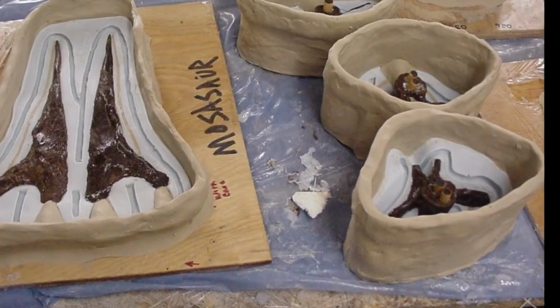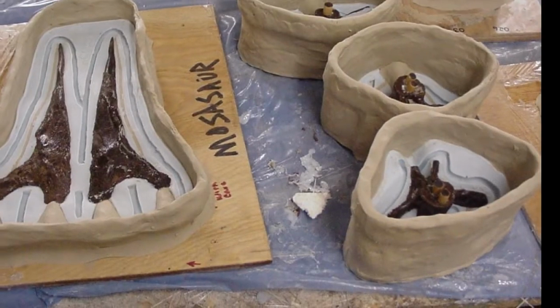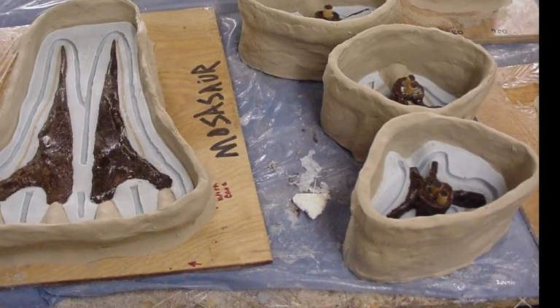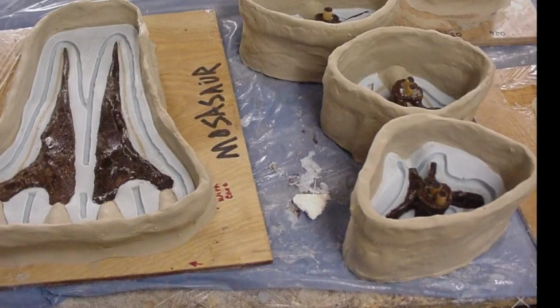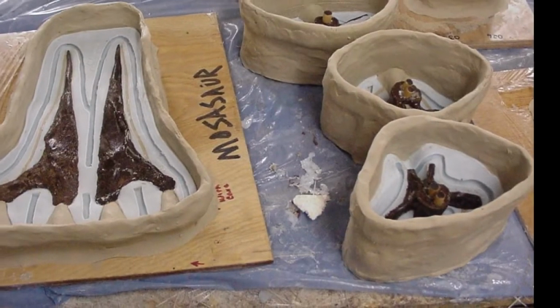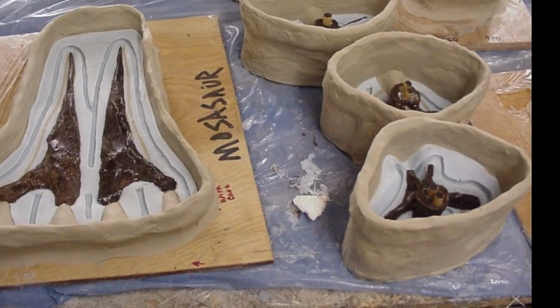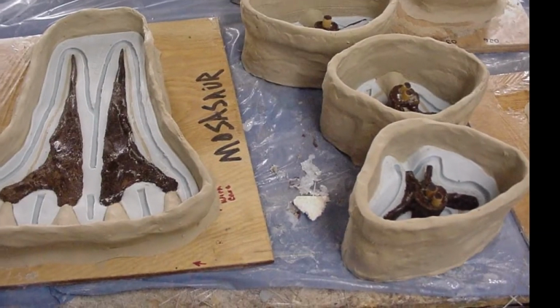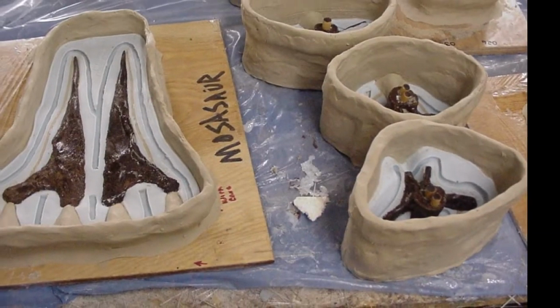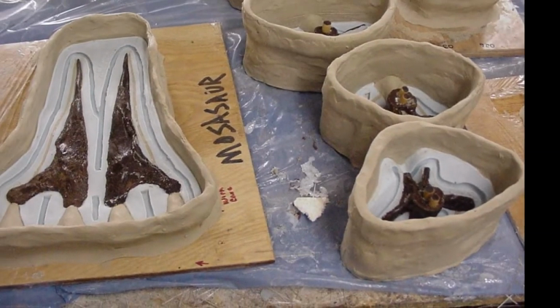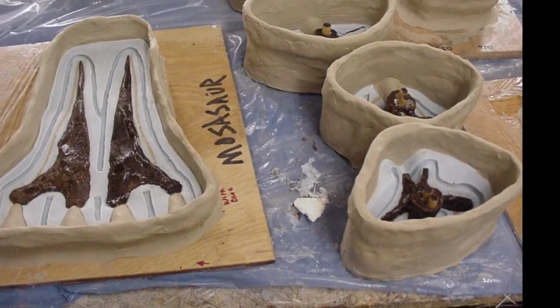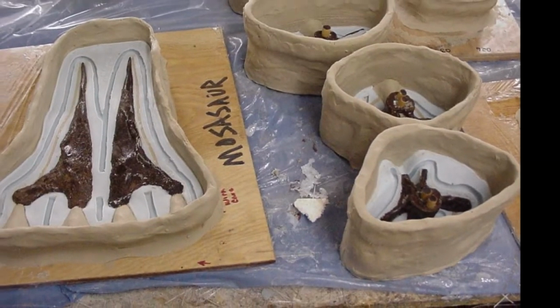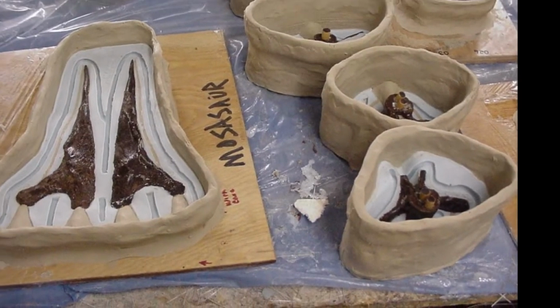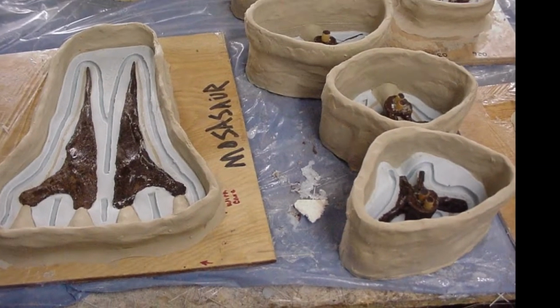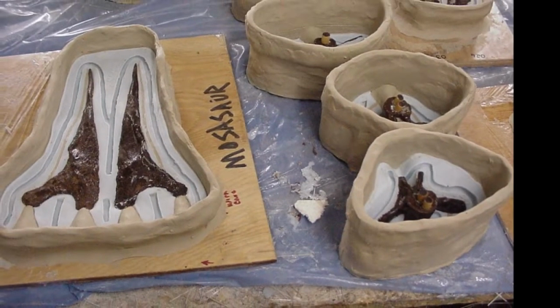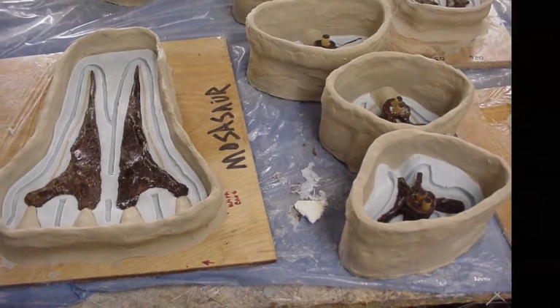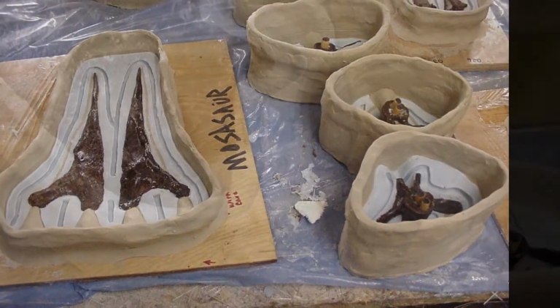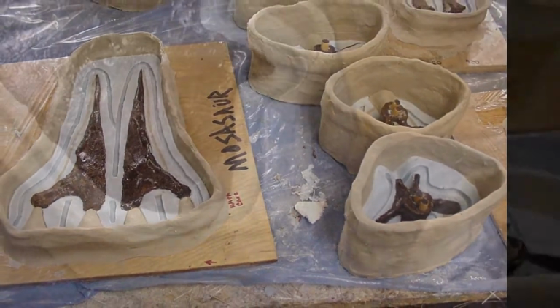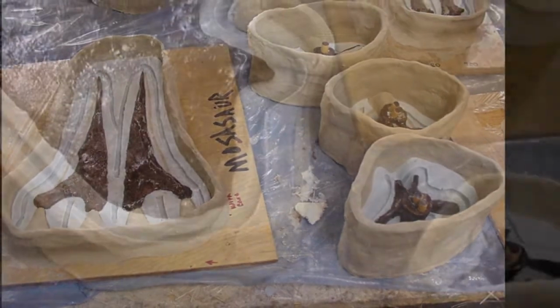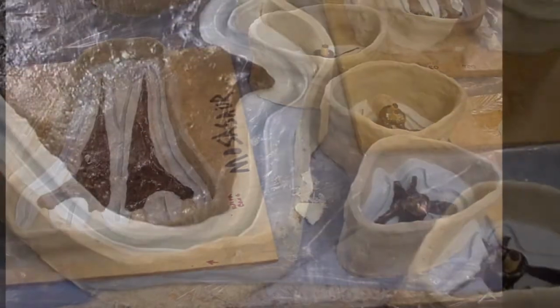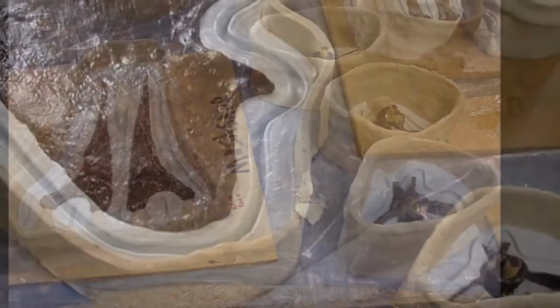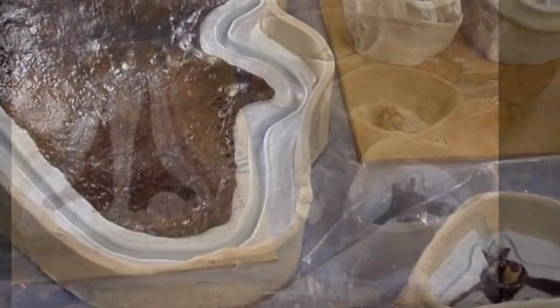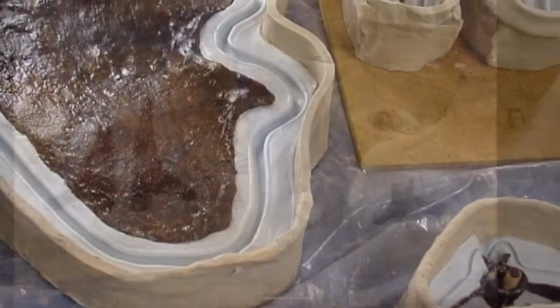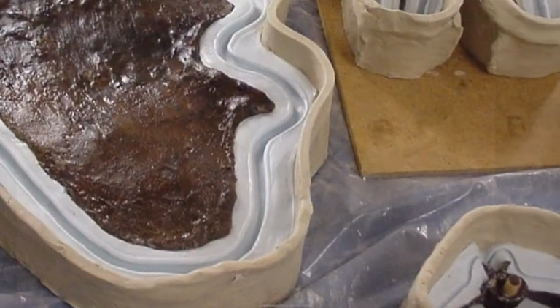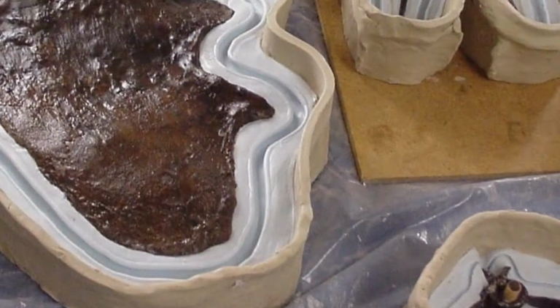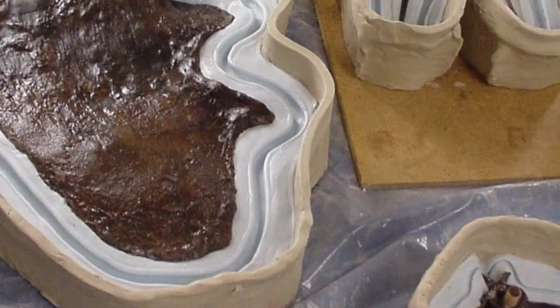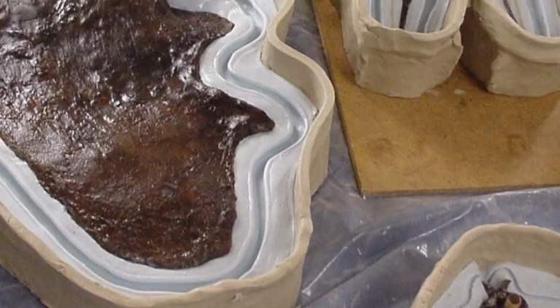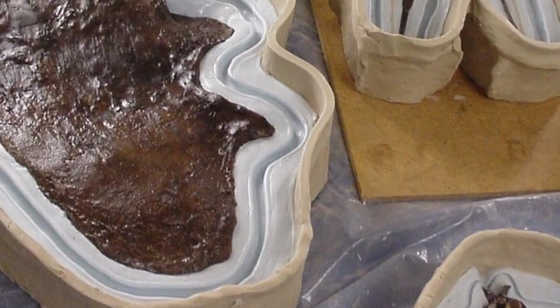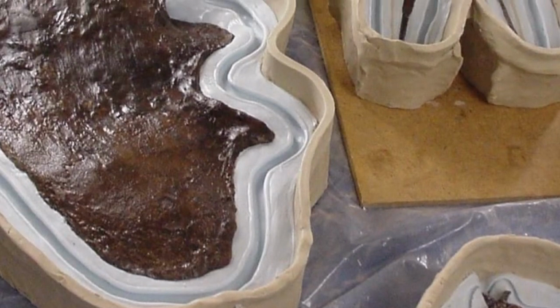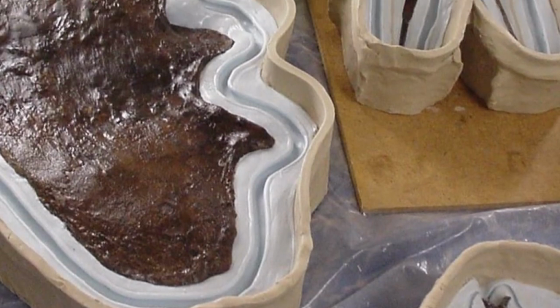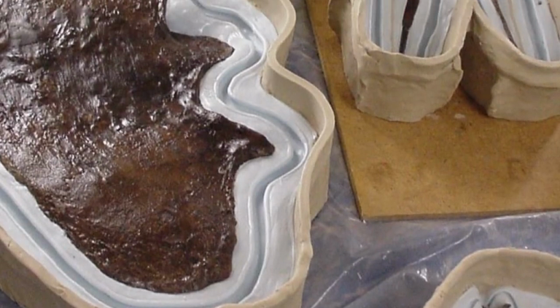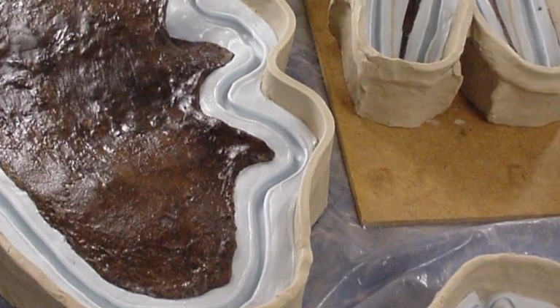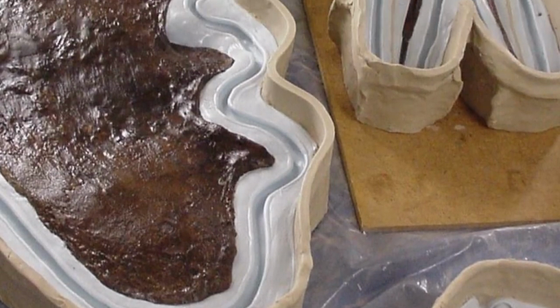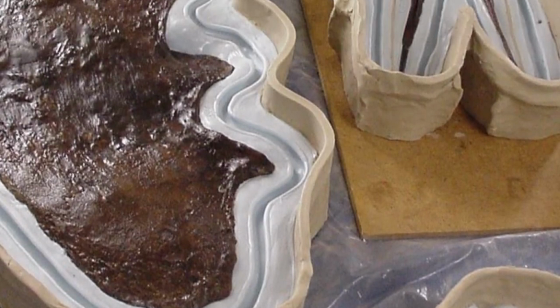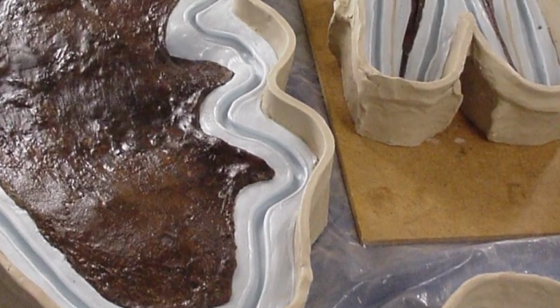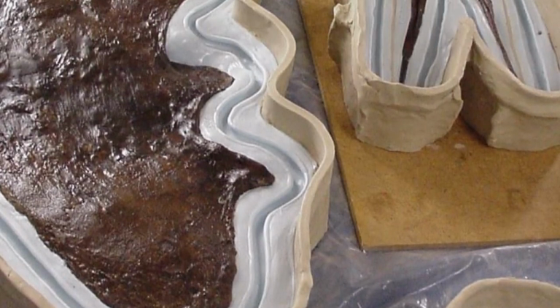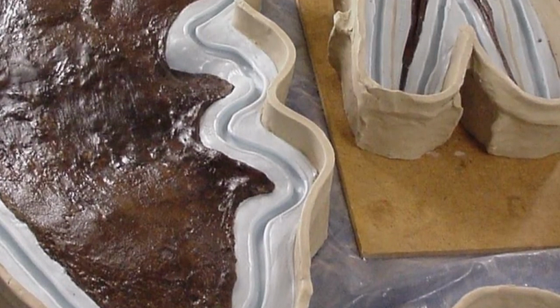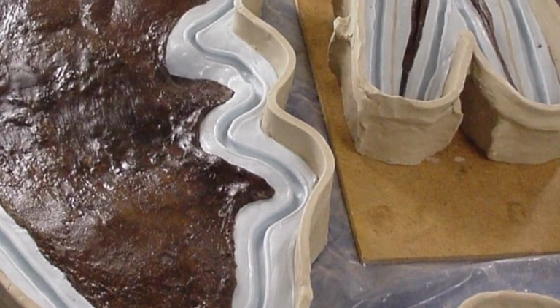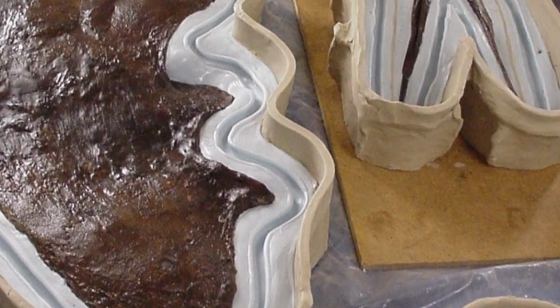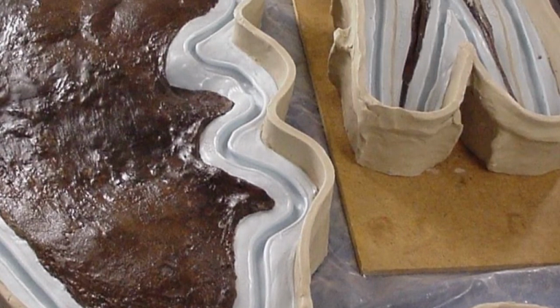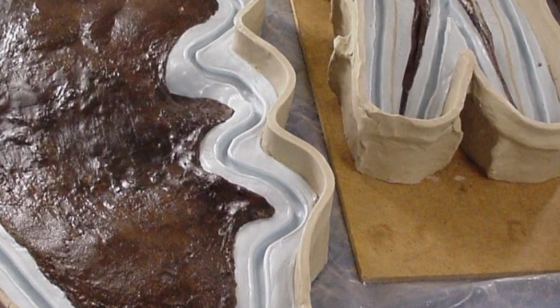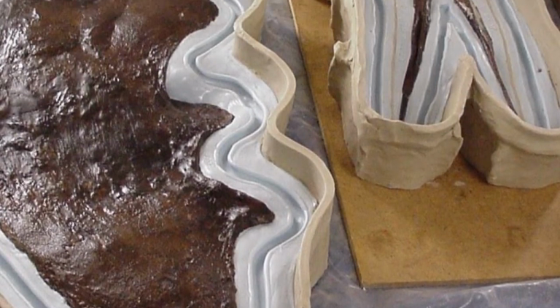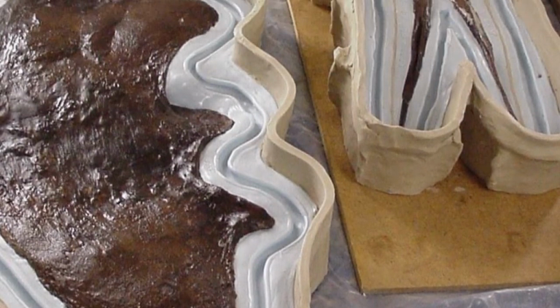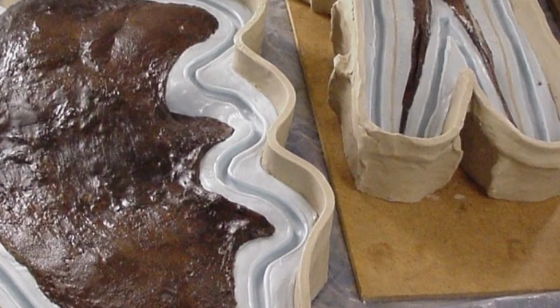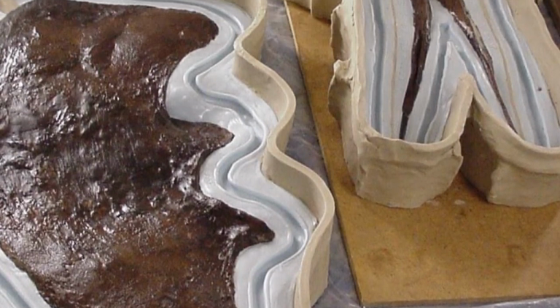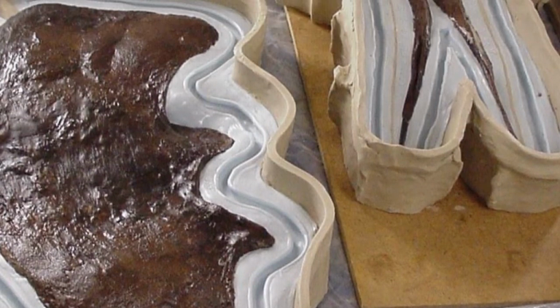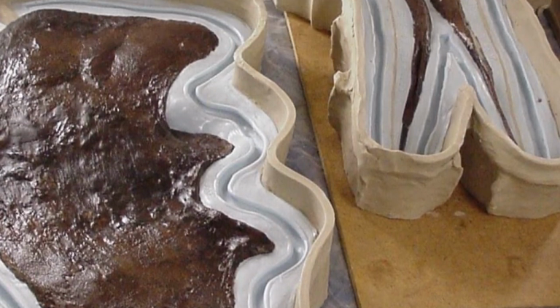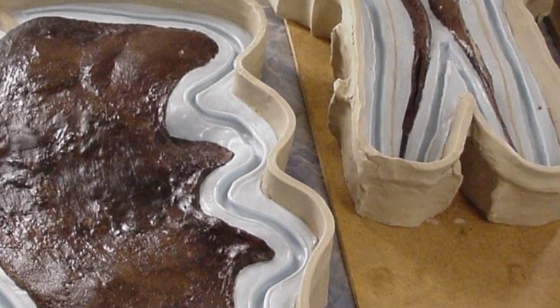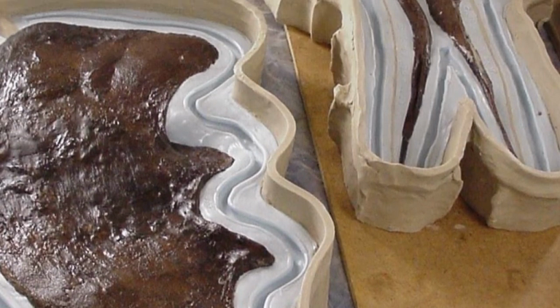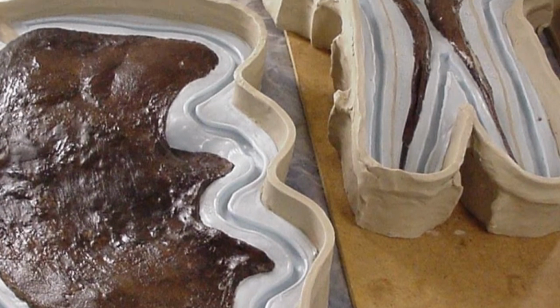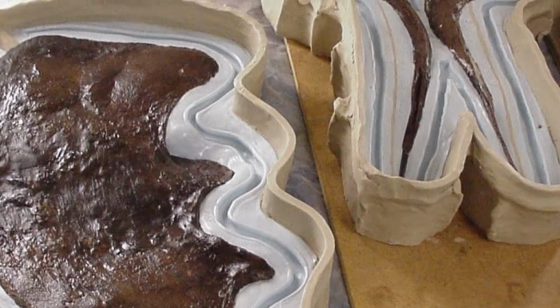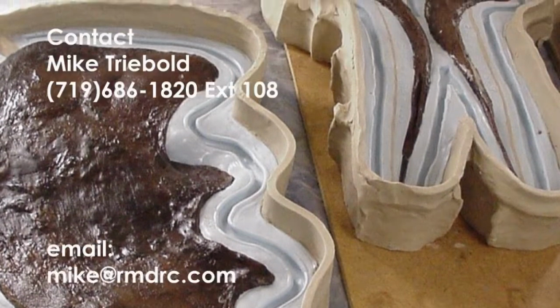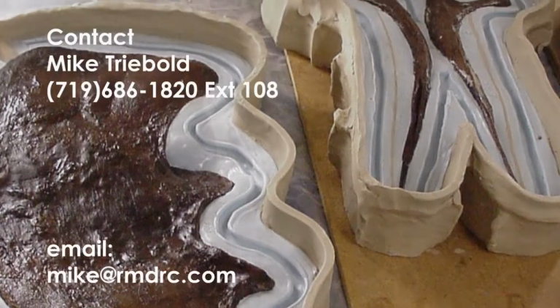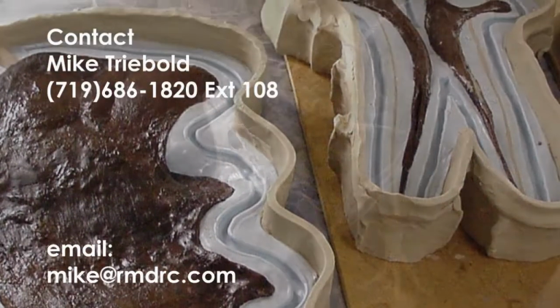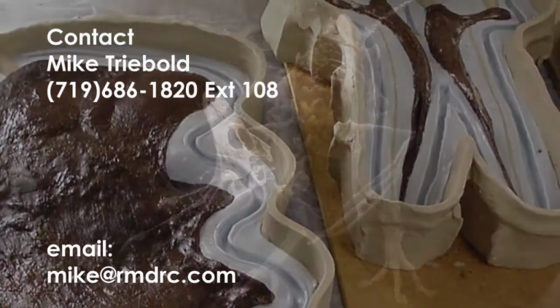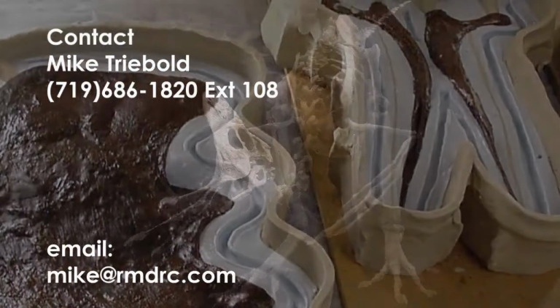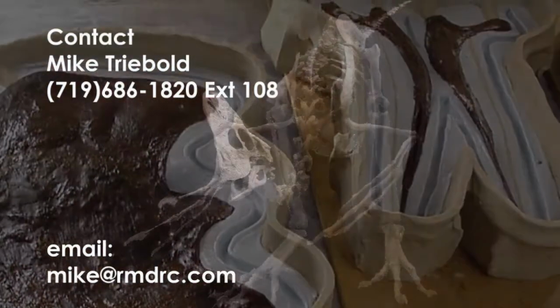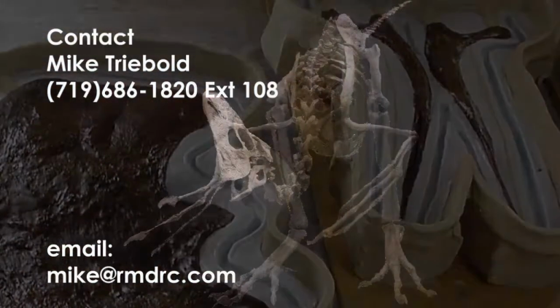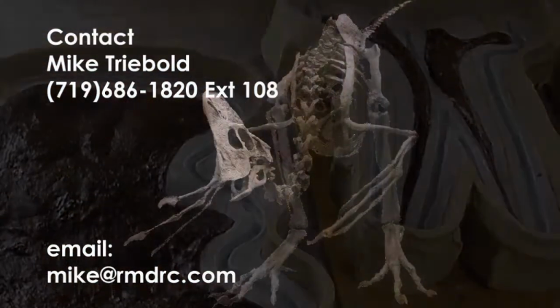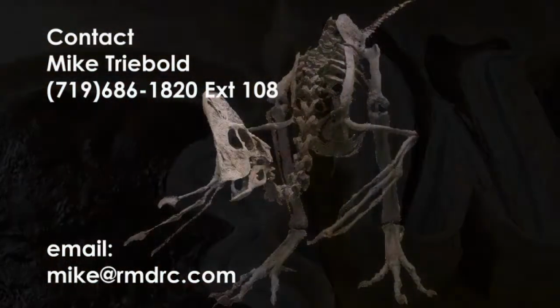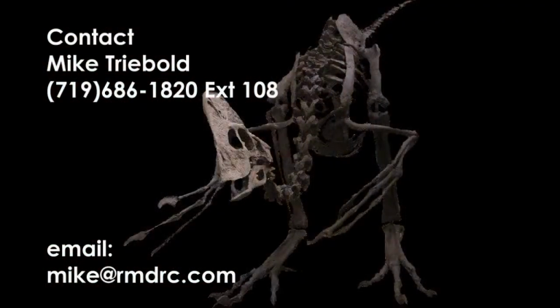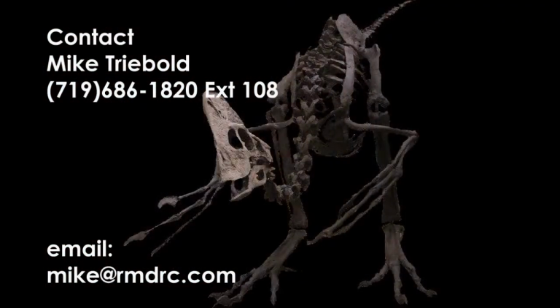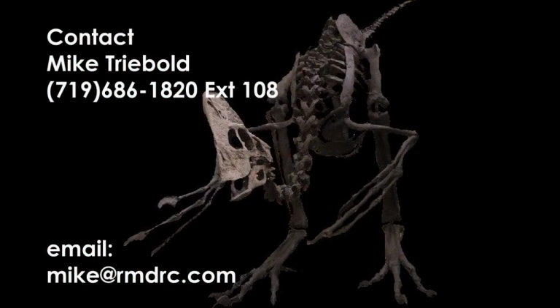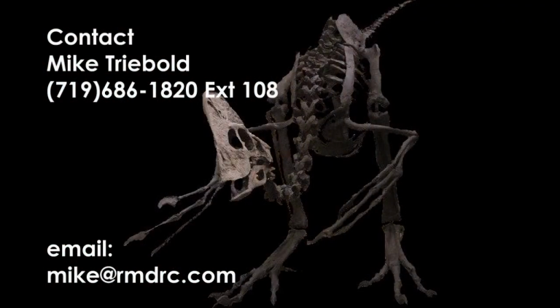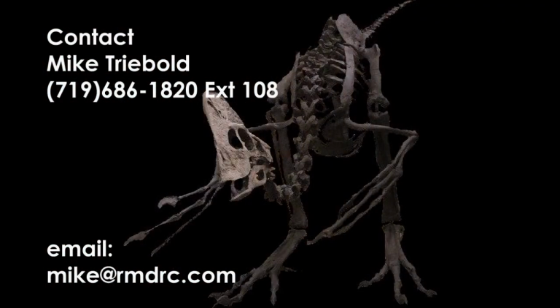The skeleton was prepared, restored, molded, cast, and mounted by Treebolt Paleontology.